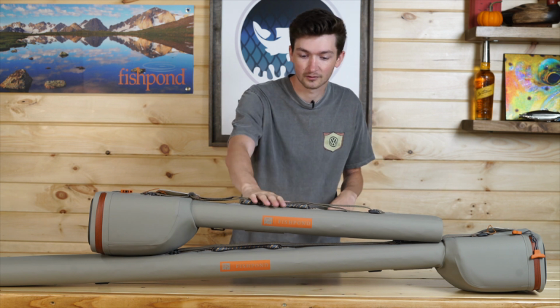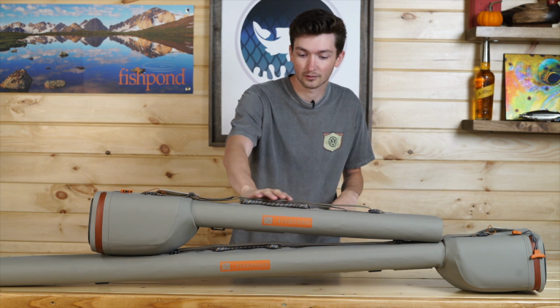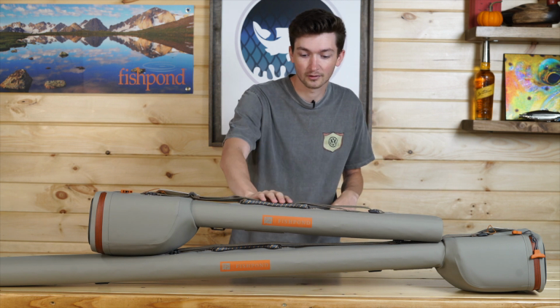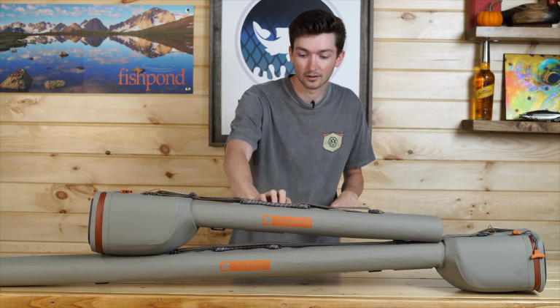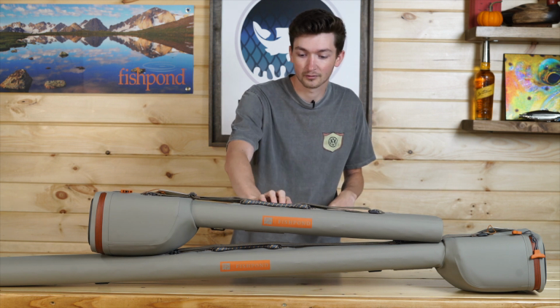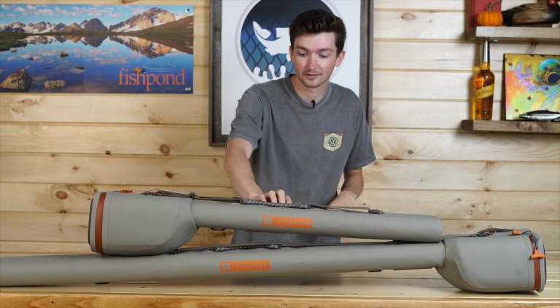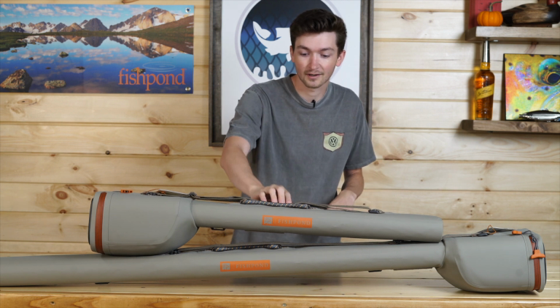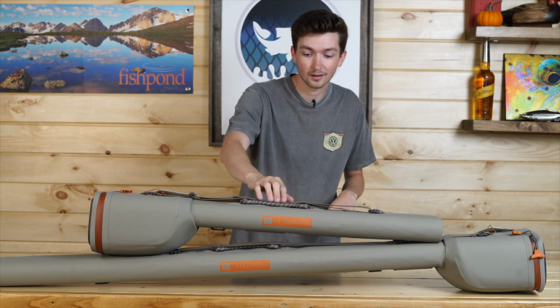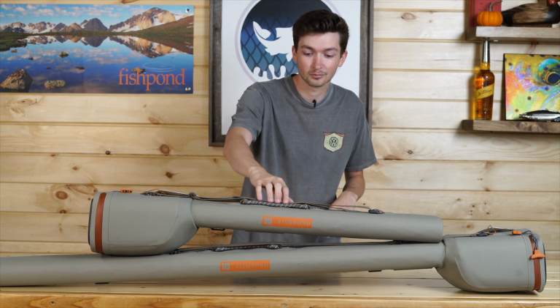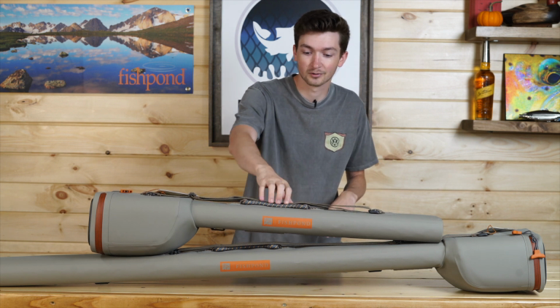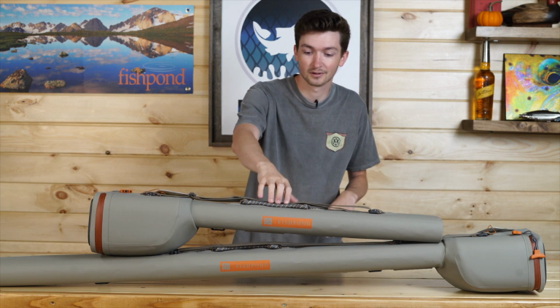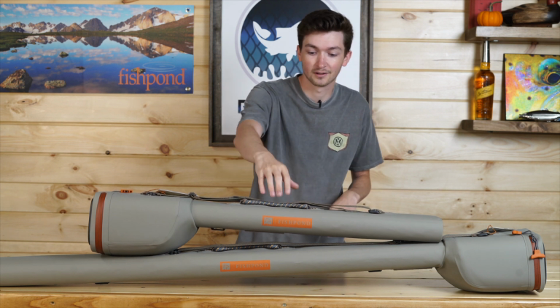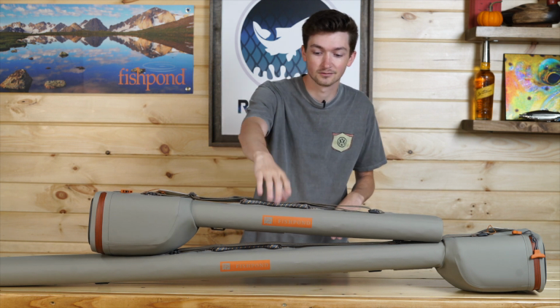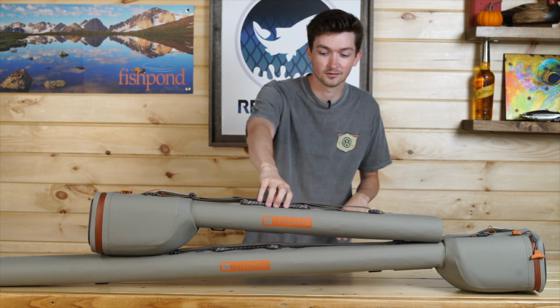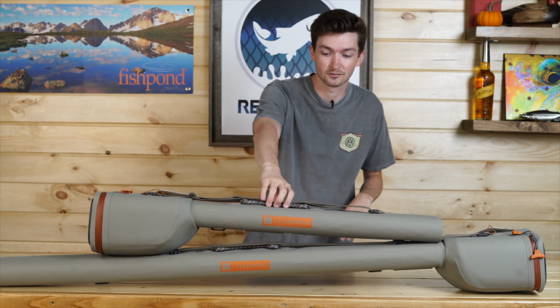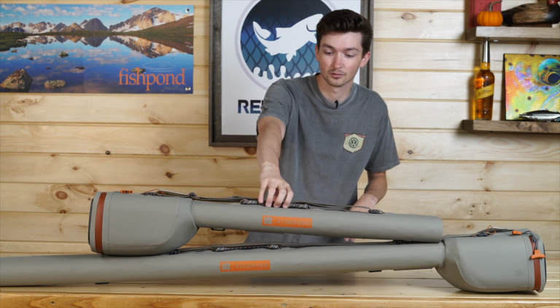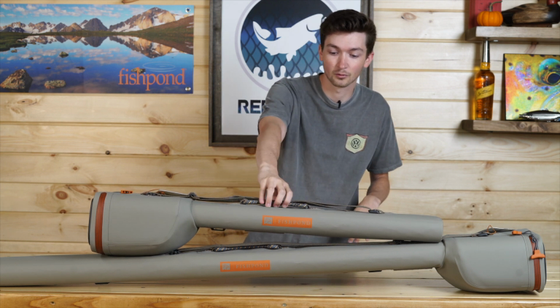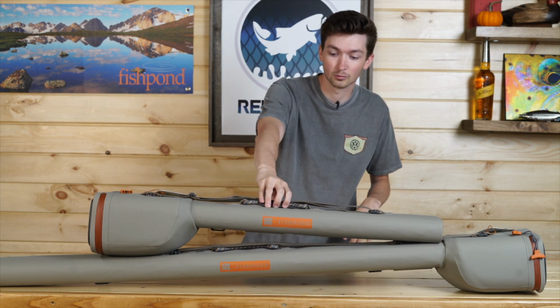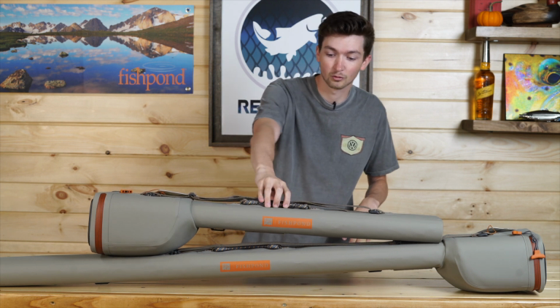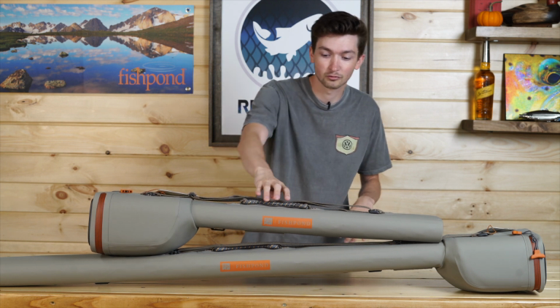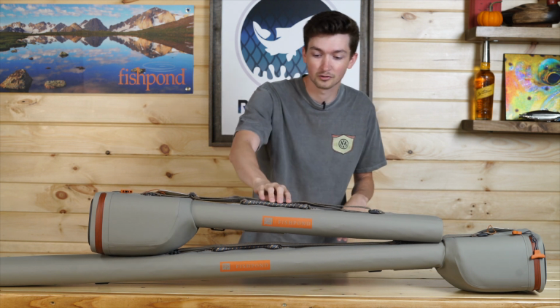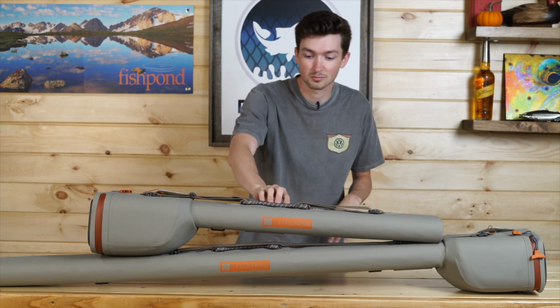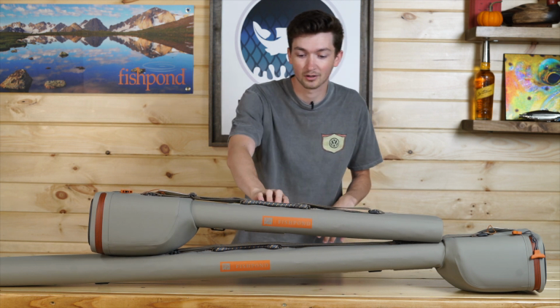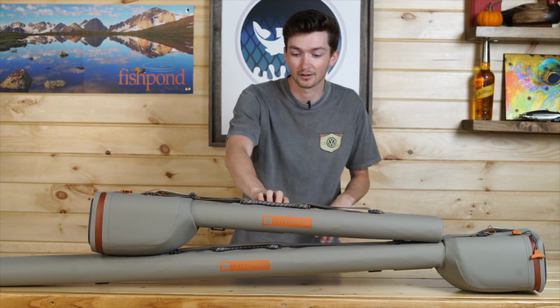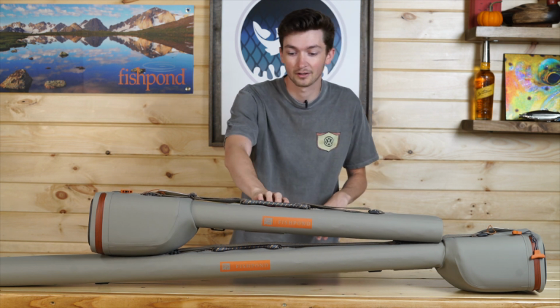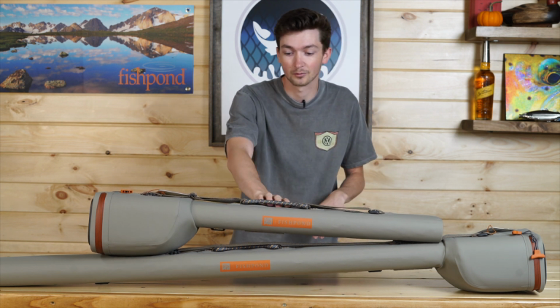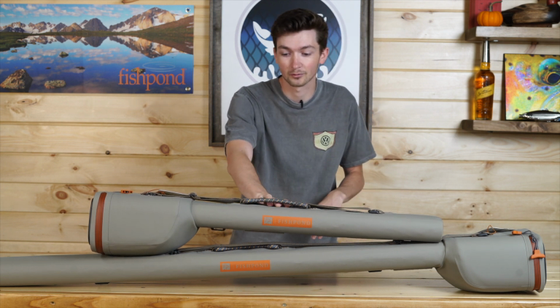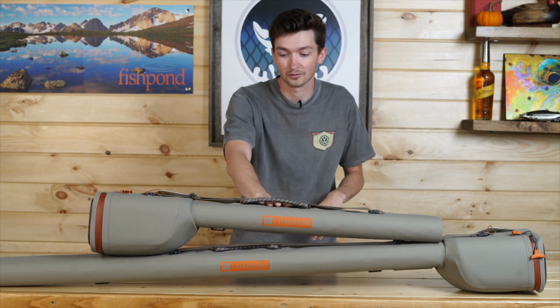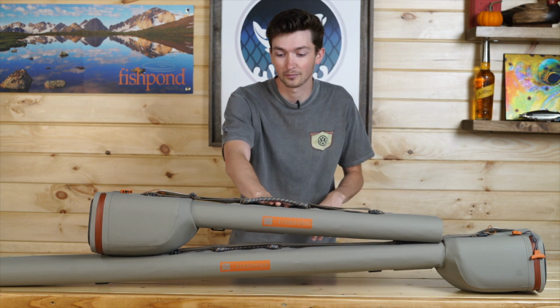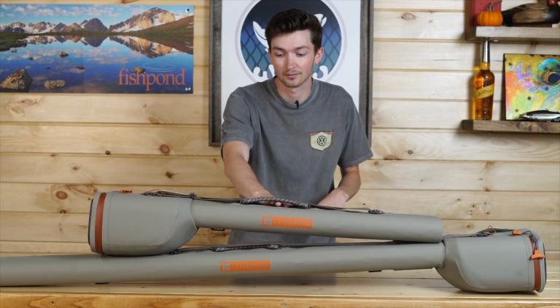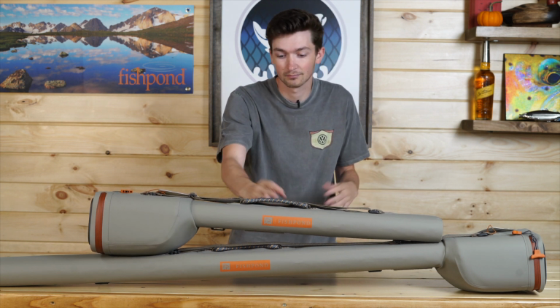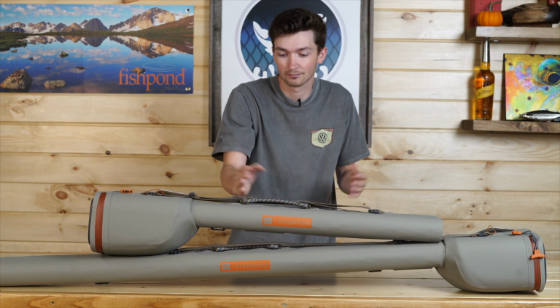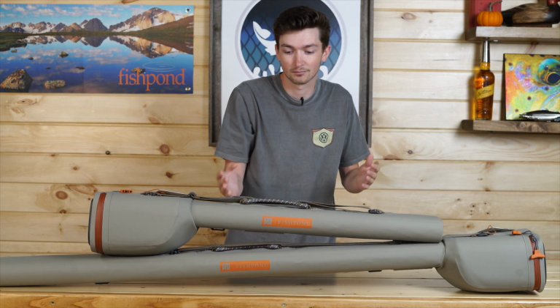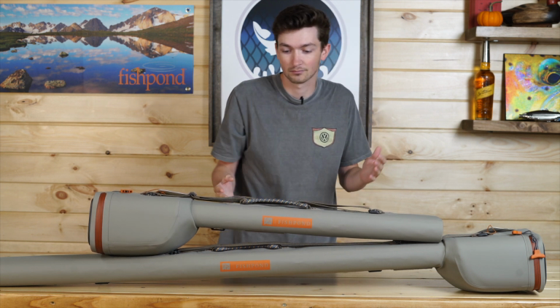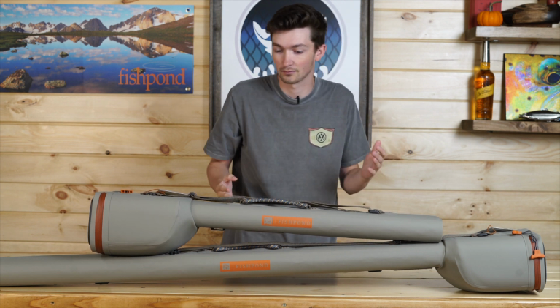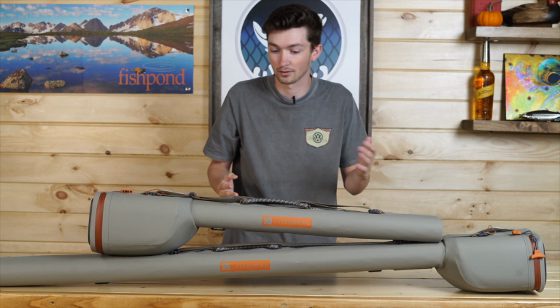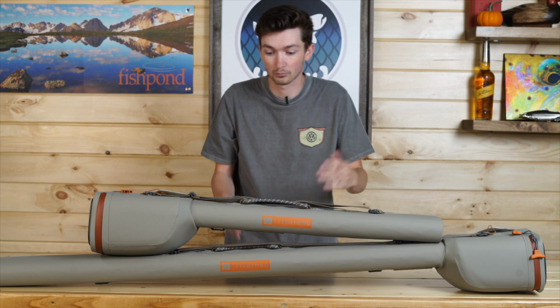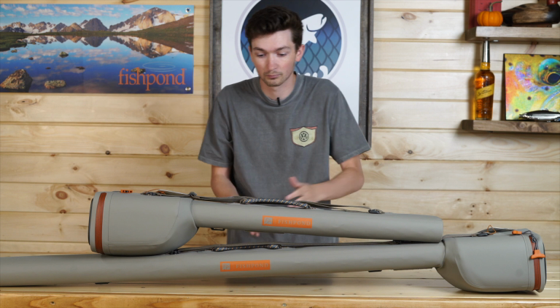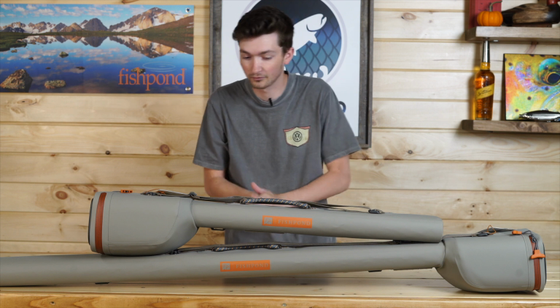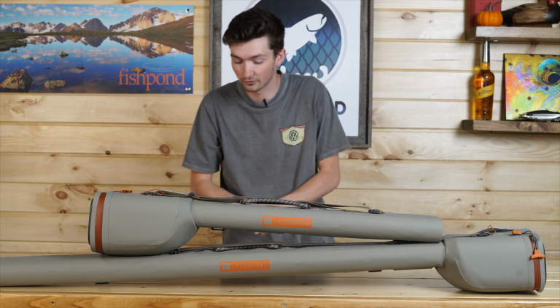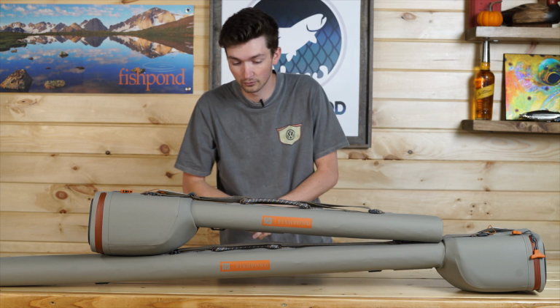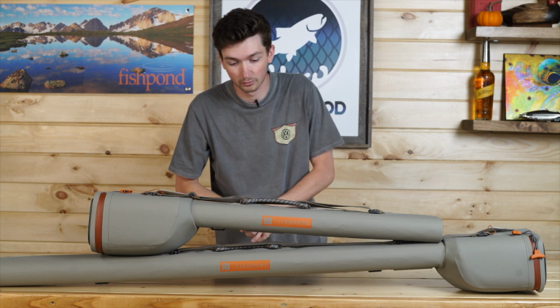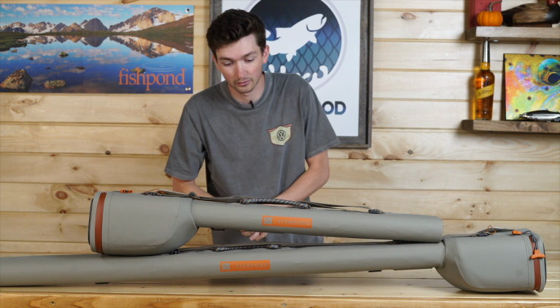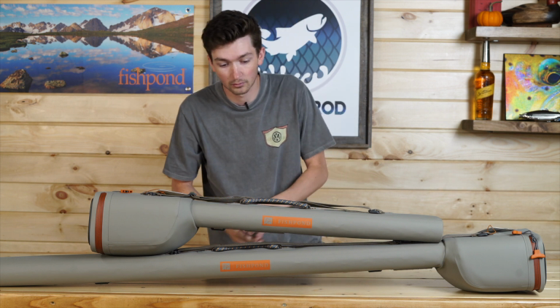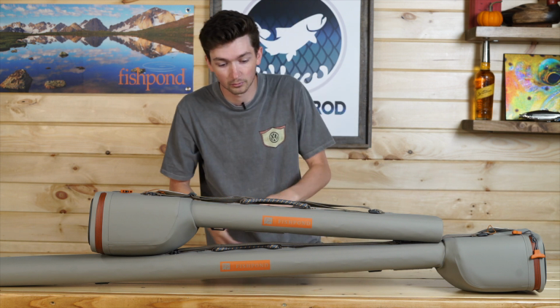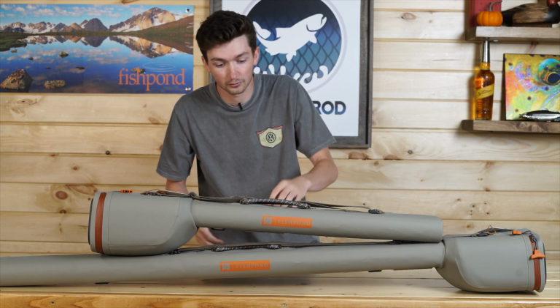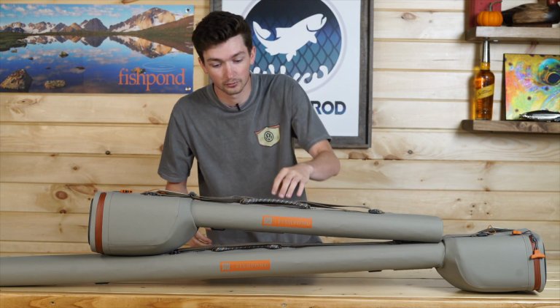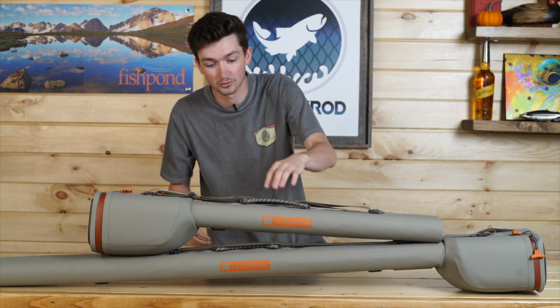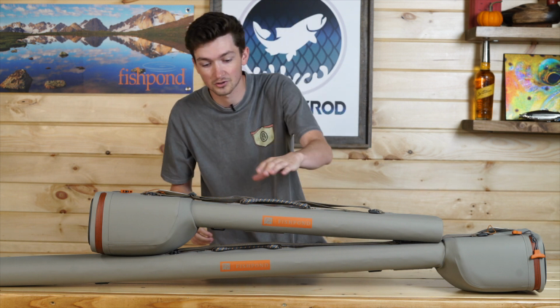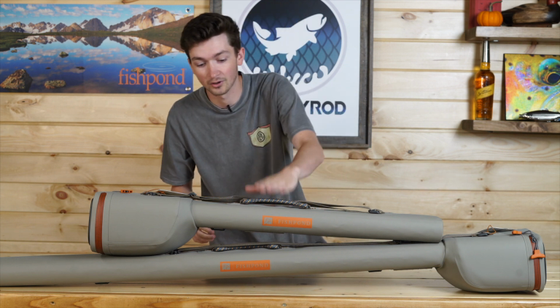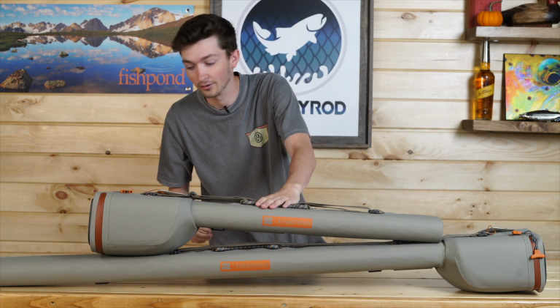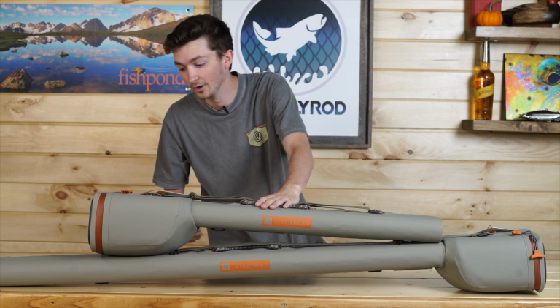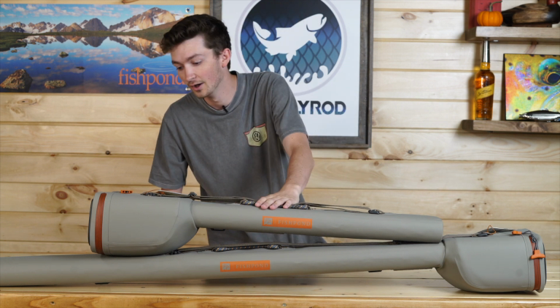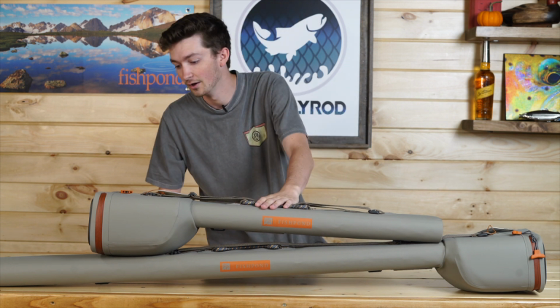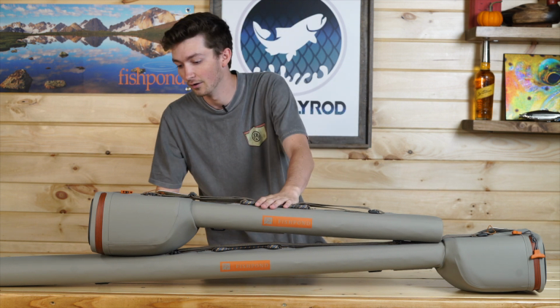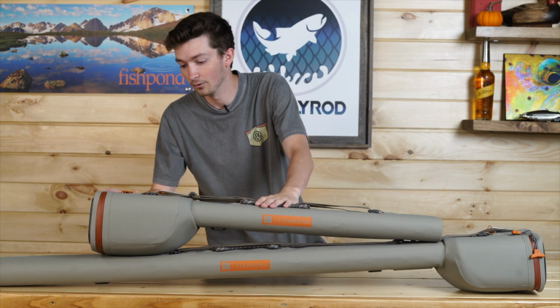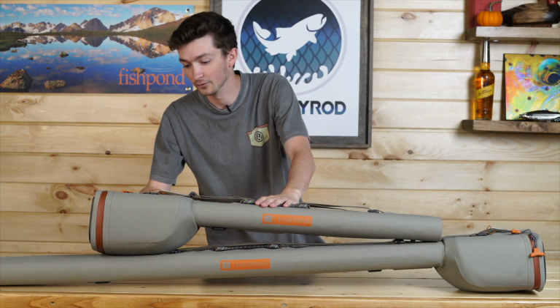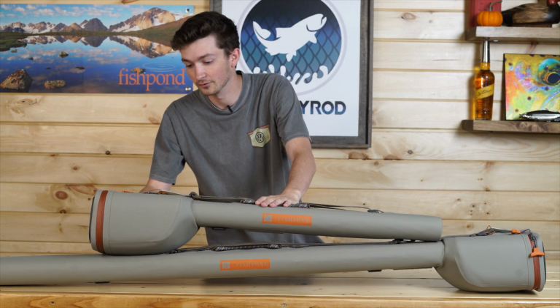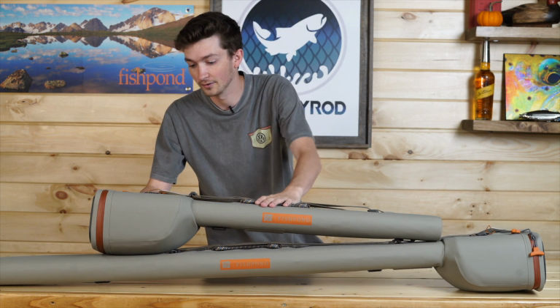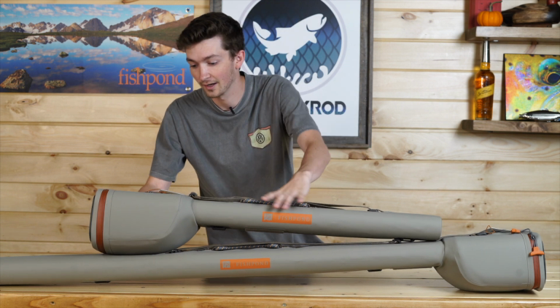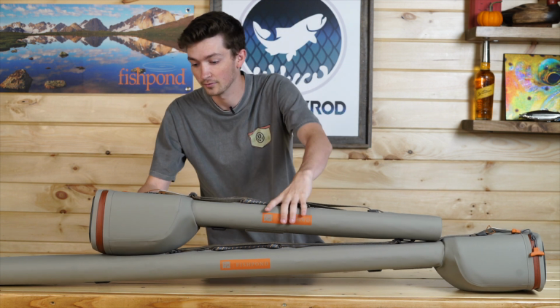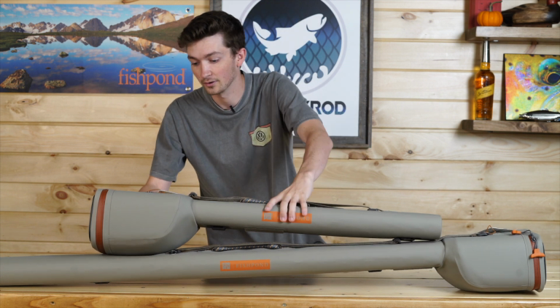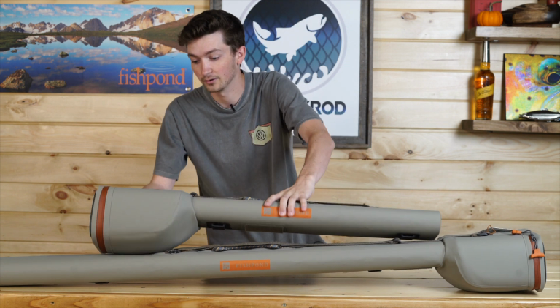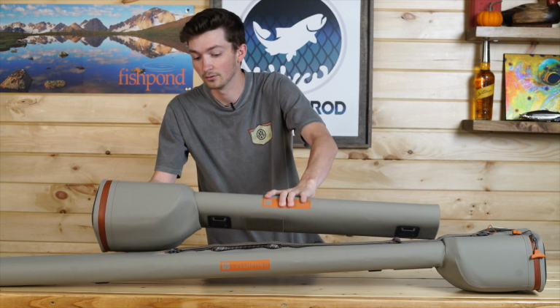These things are really sweet coming from Fishpond. Starting off at the top, looking at just your normal Fishpond handles — they're super durable, super strong, always good to have on you.